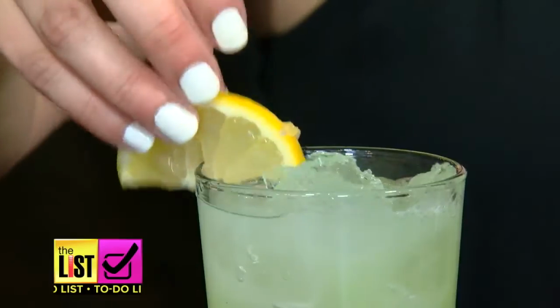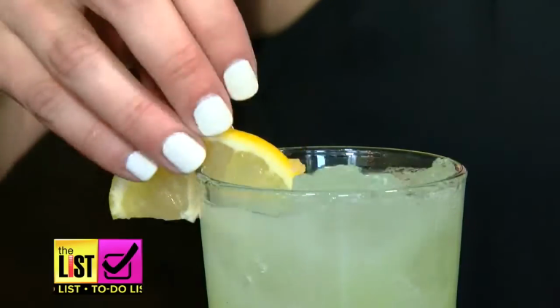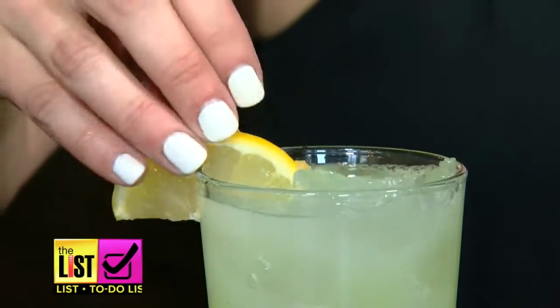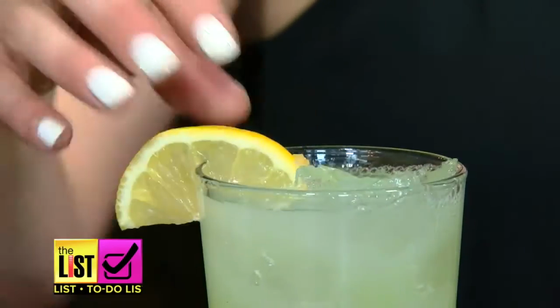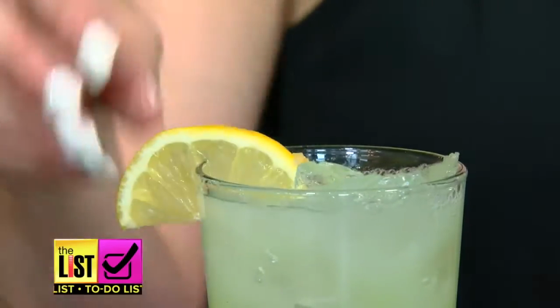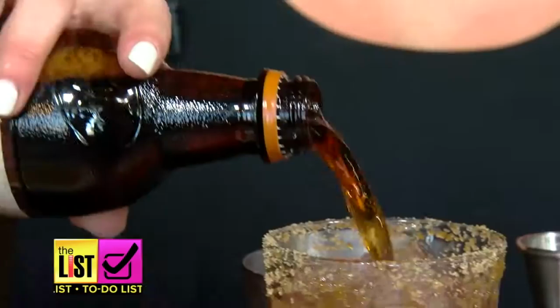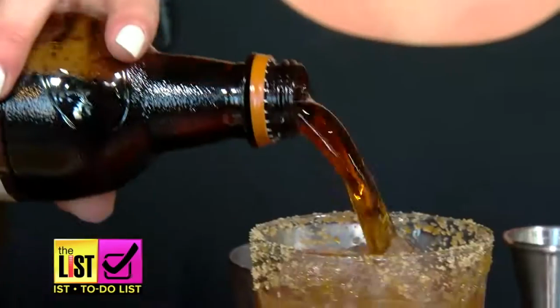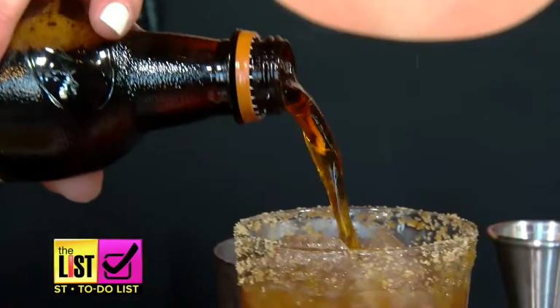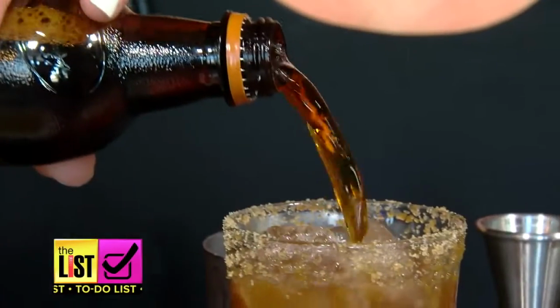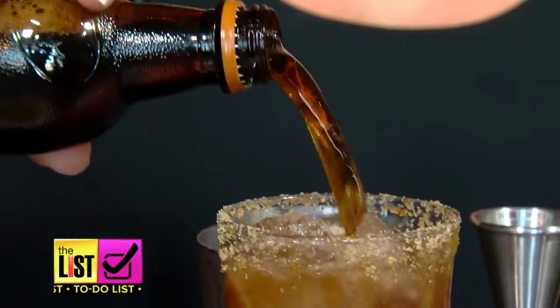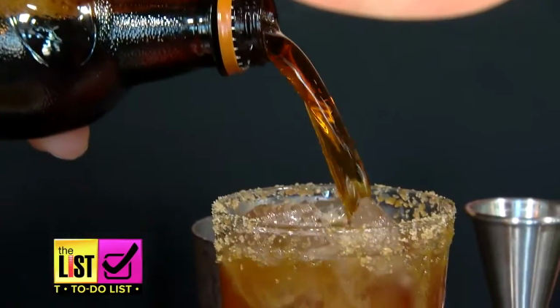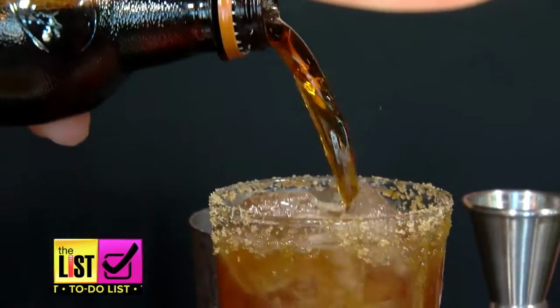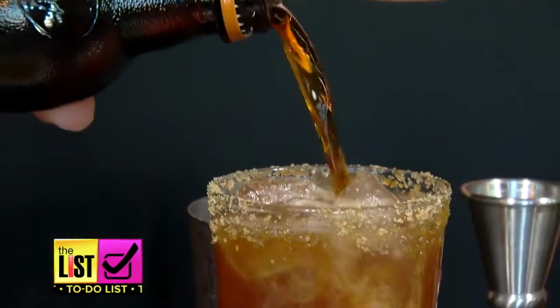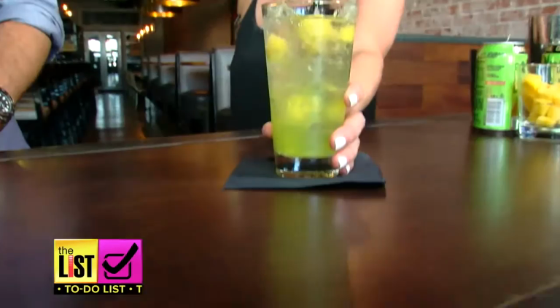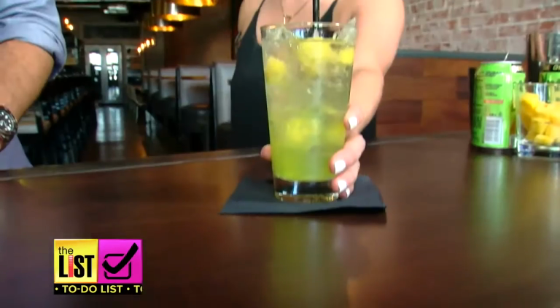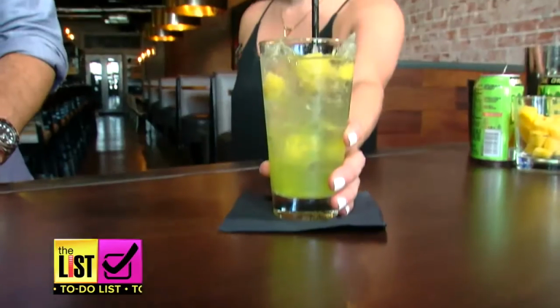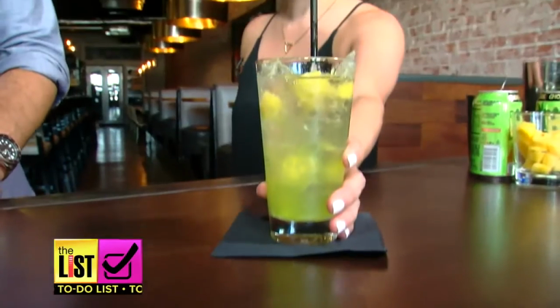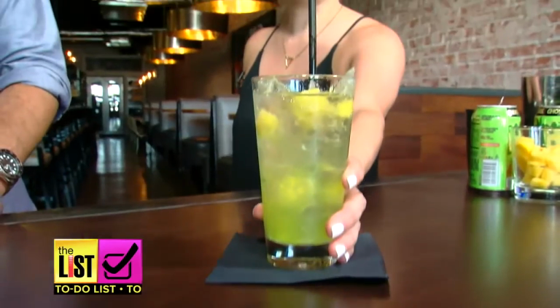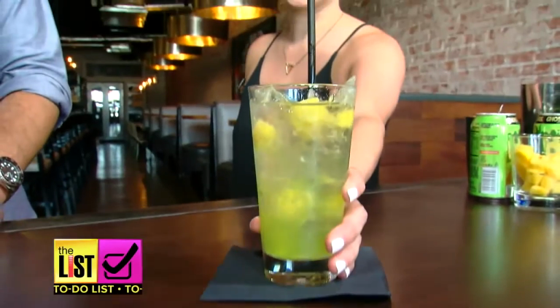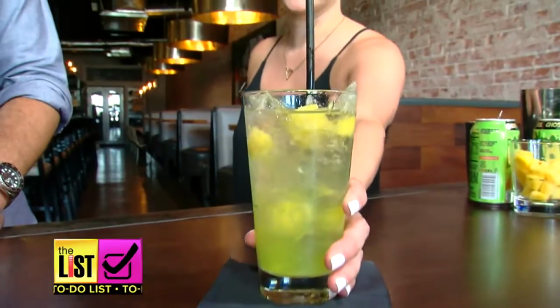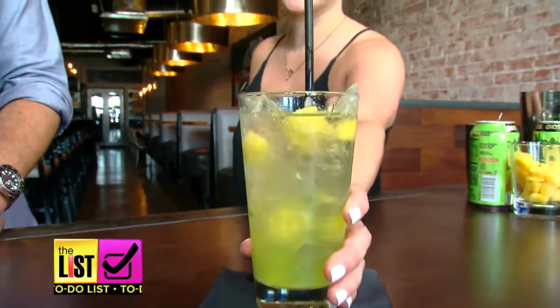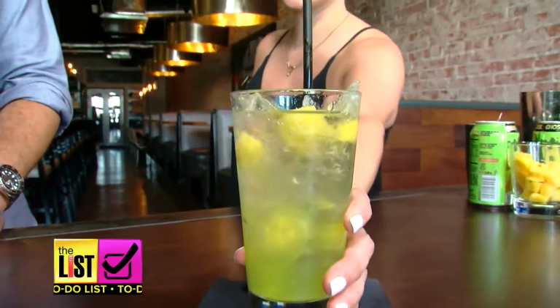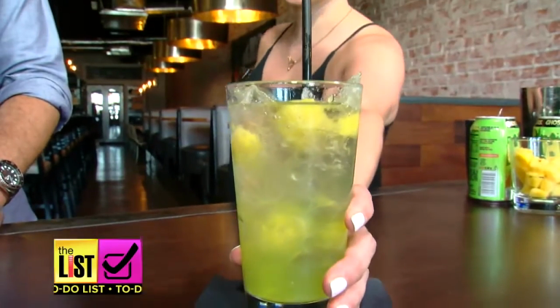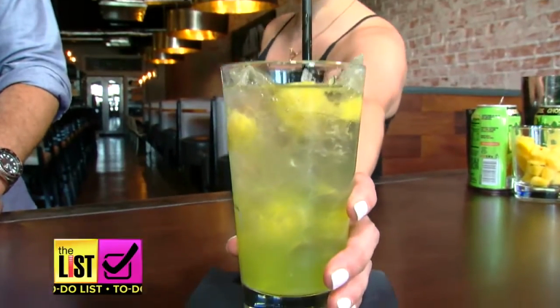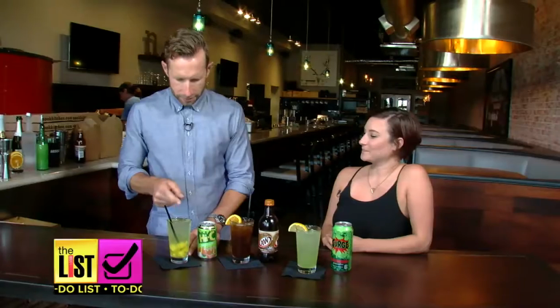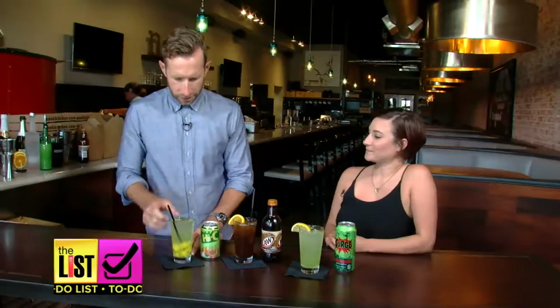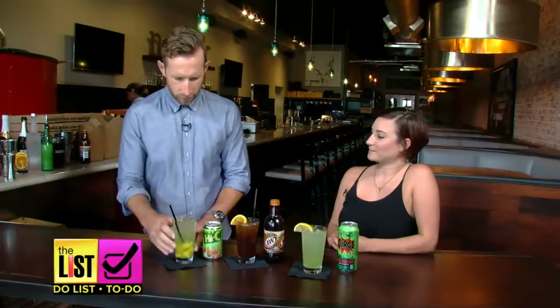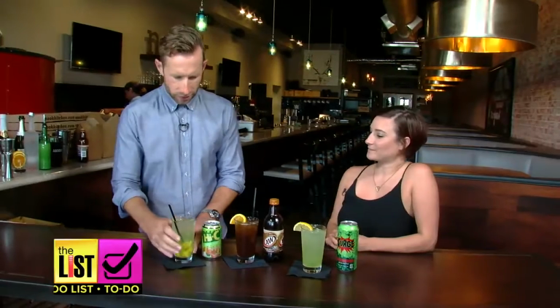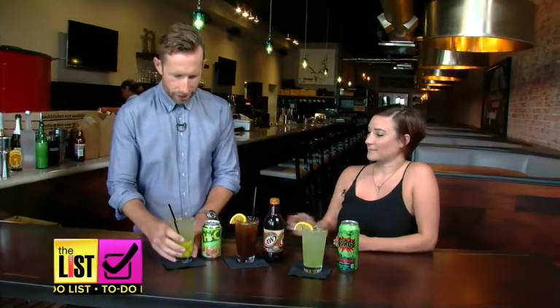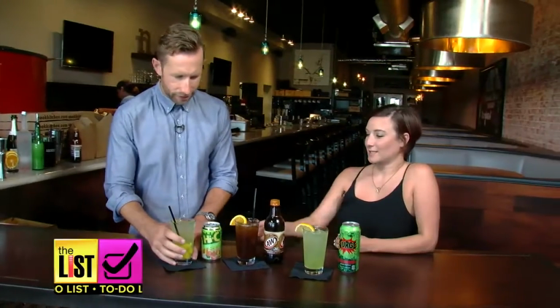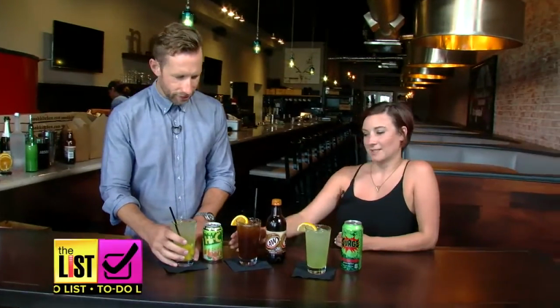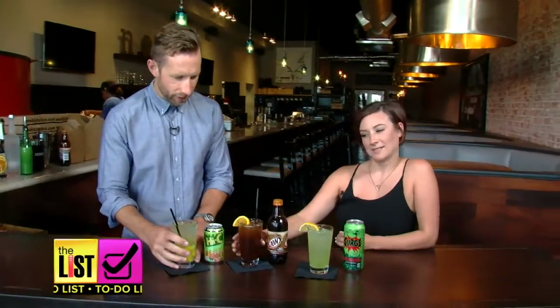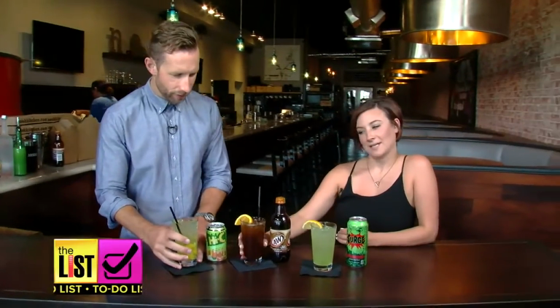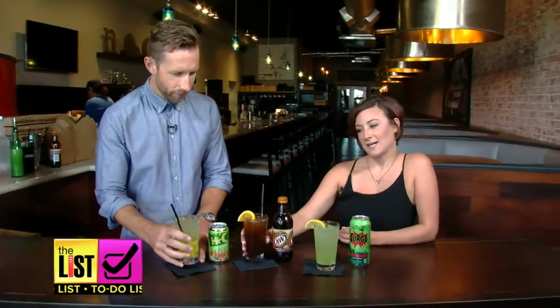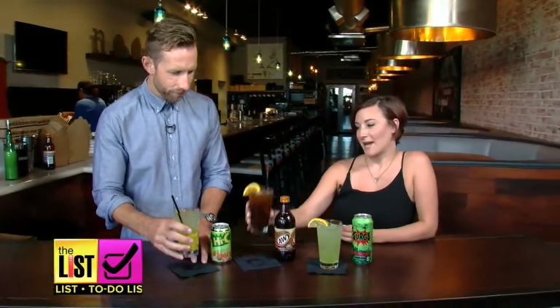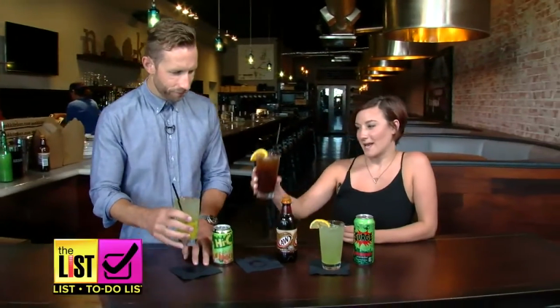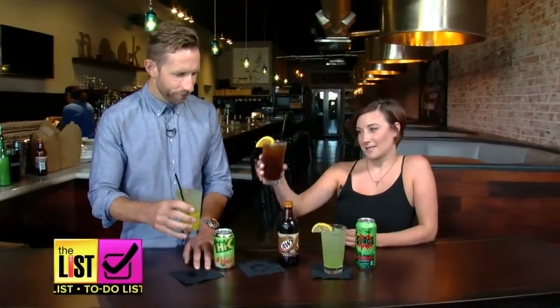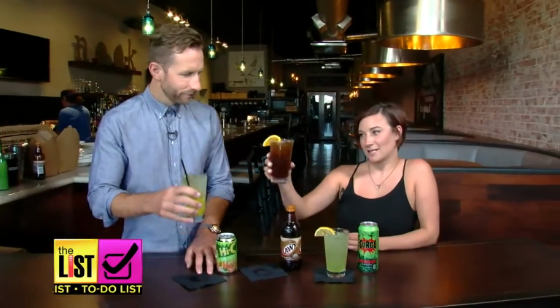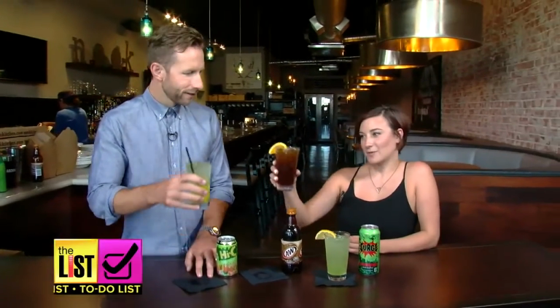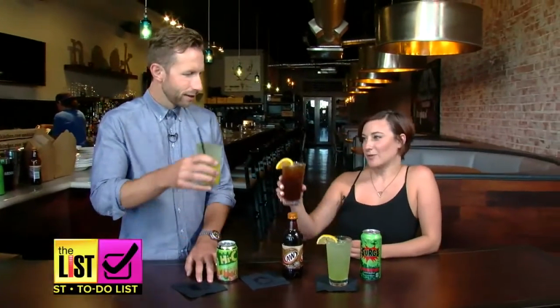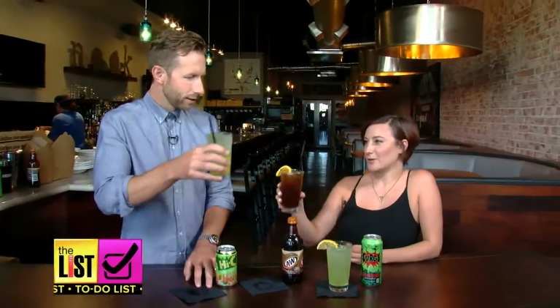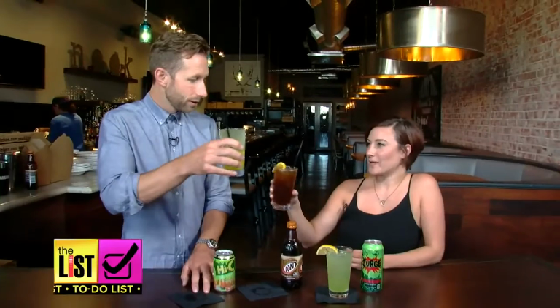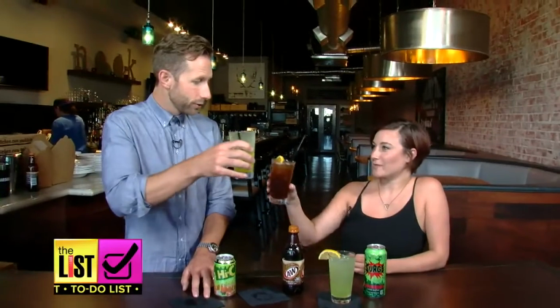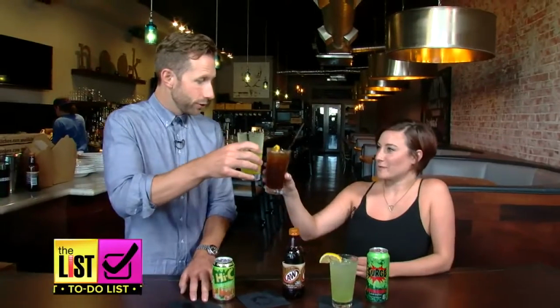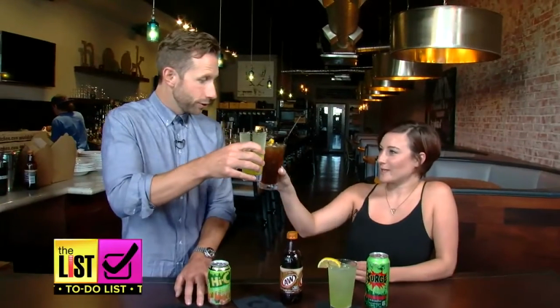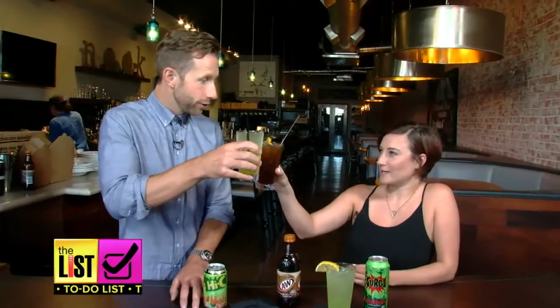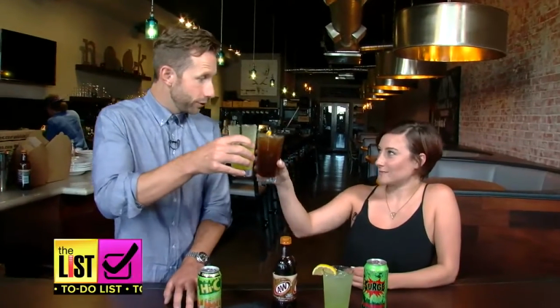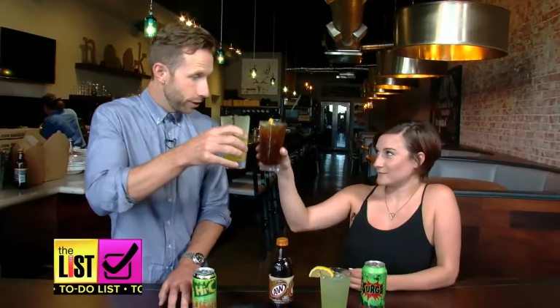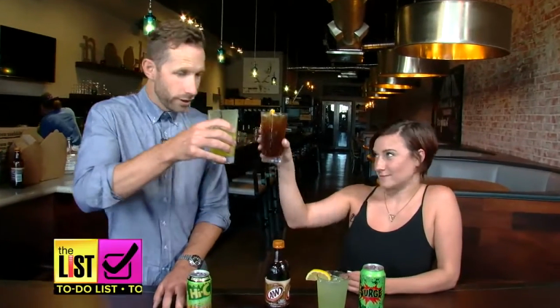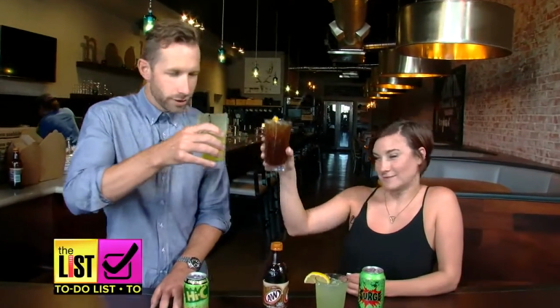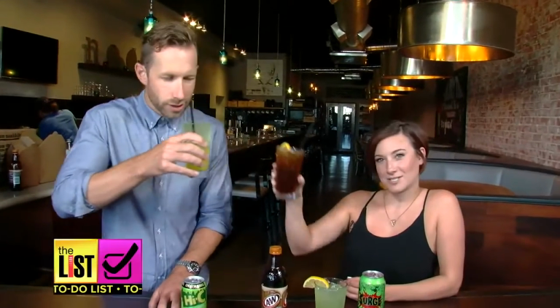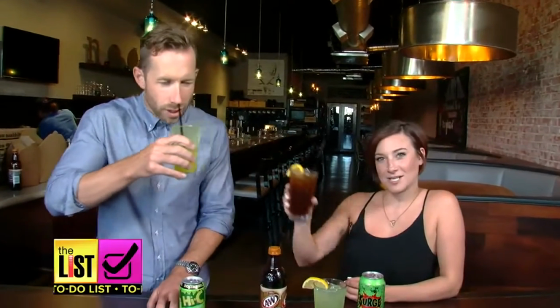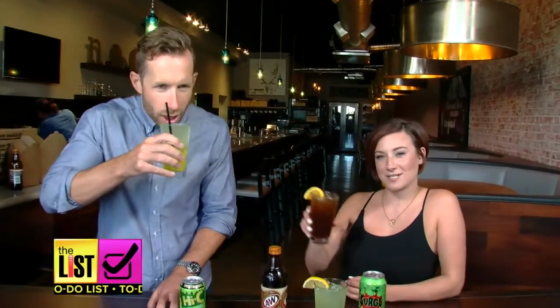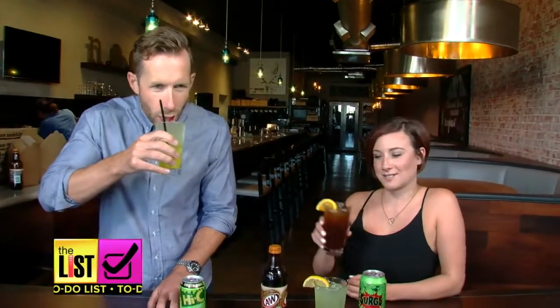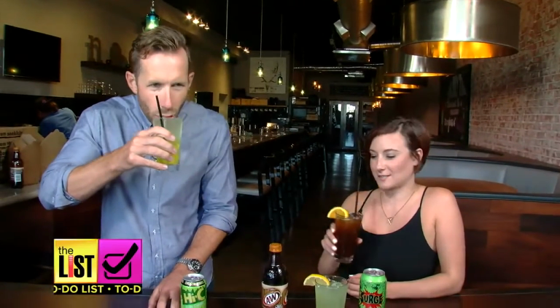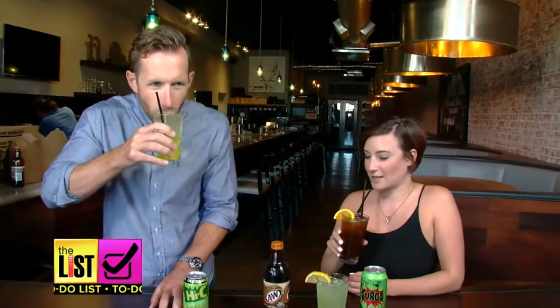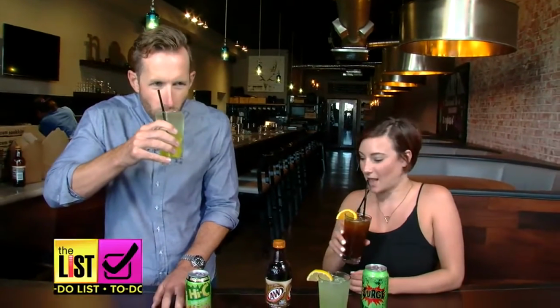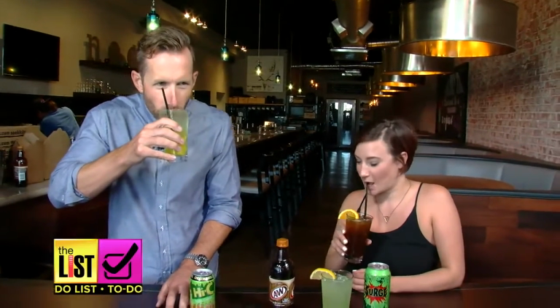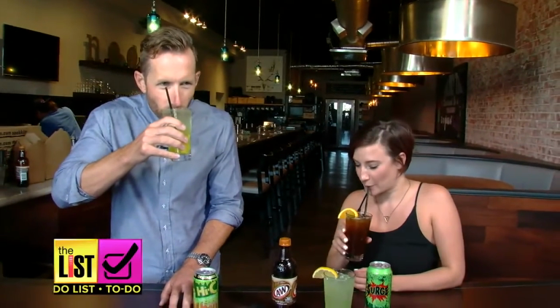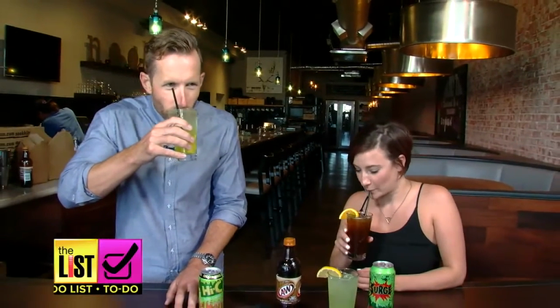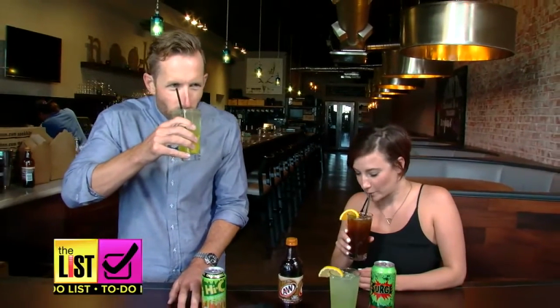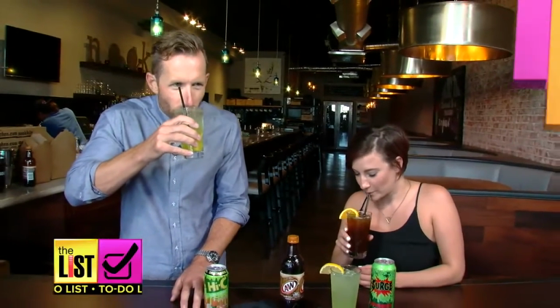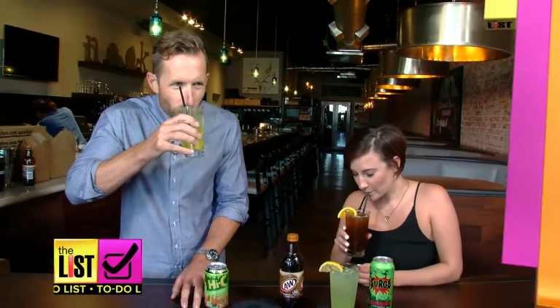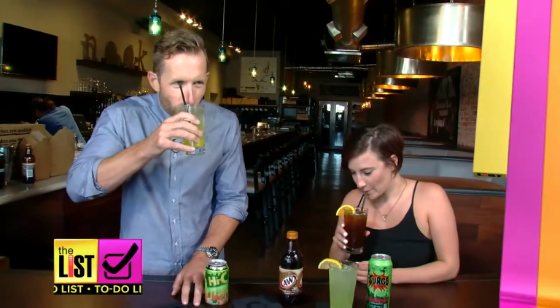Our favorite childhood sodas, all grown up. I'm sticking with the Hi-C. A&W all the way for me. Cheers! These are all on the to-do list.